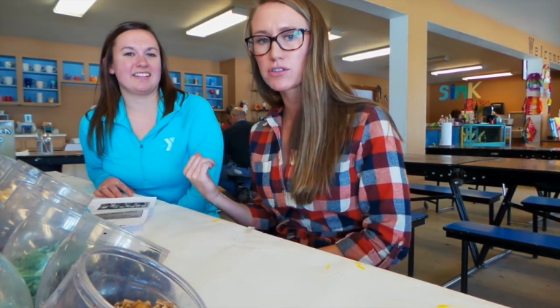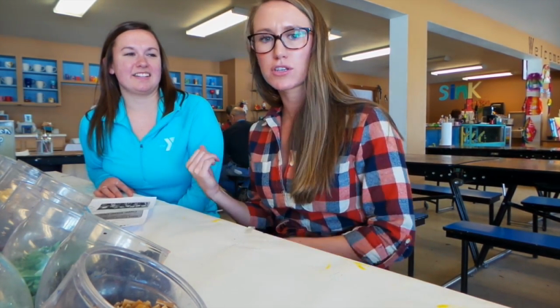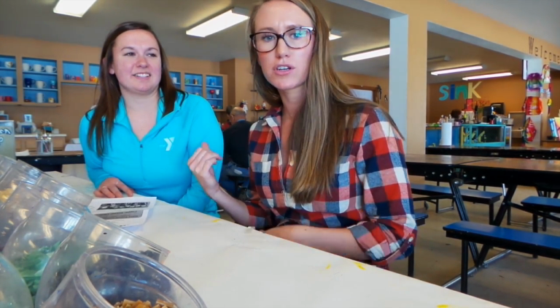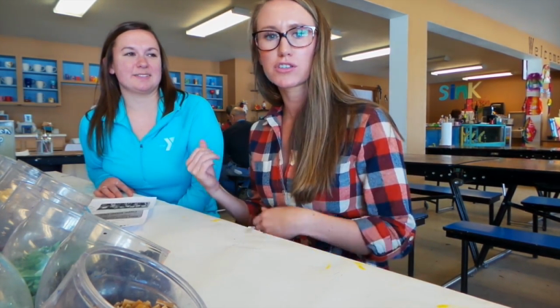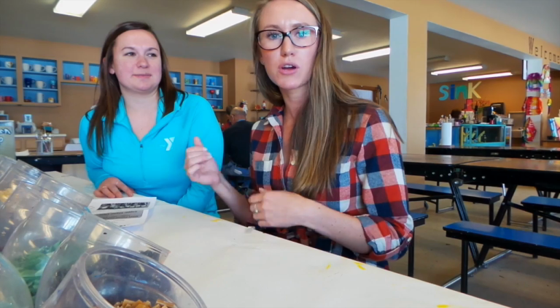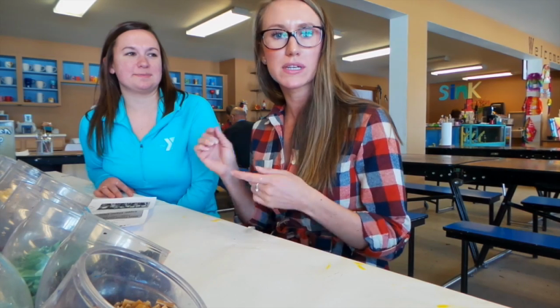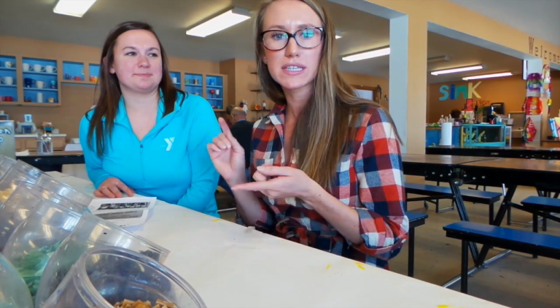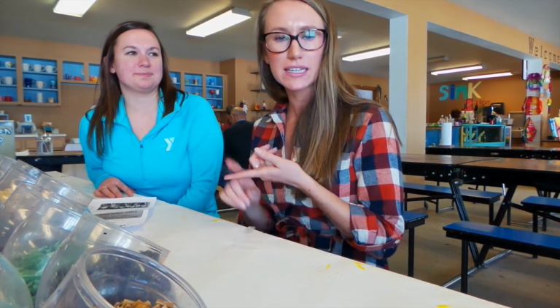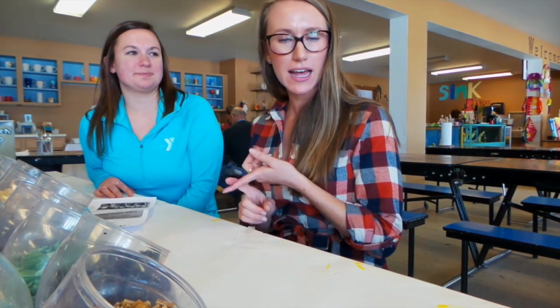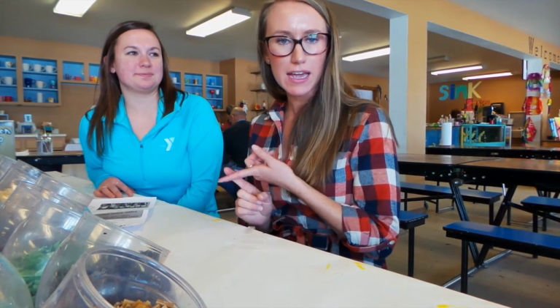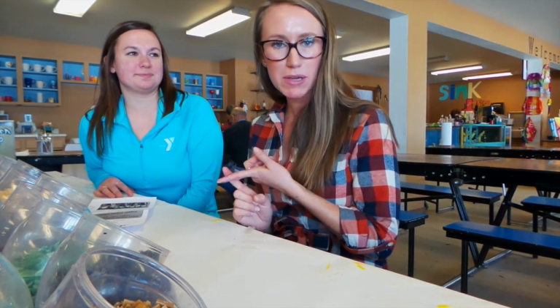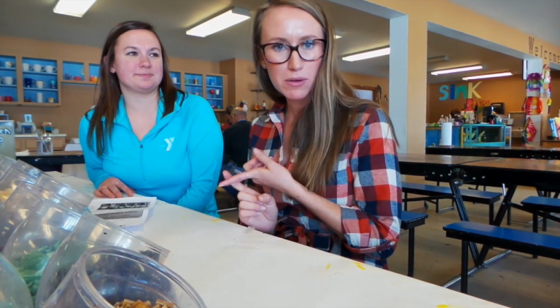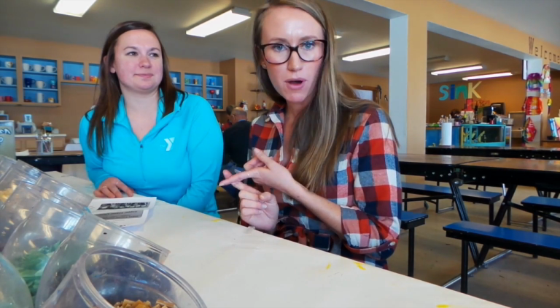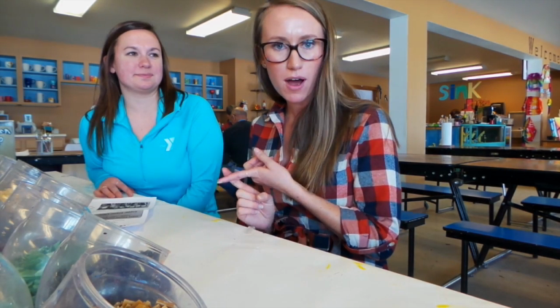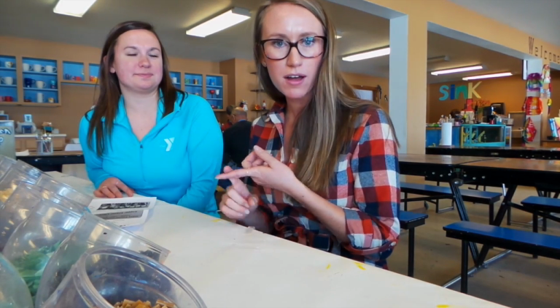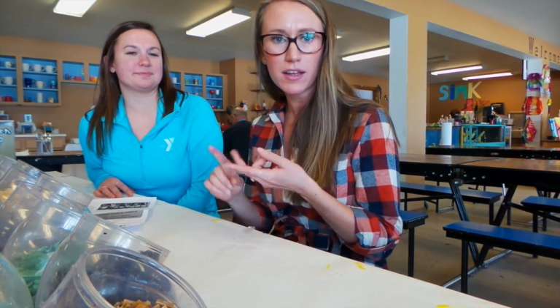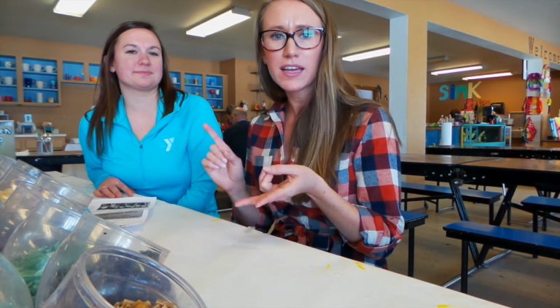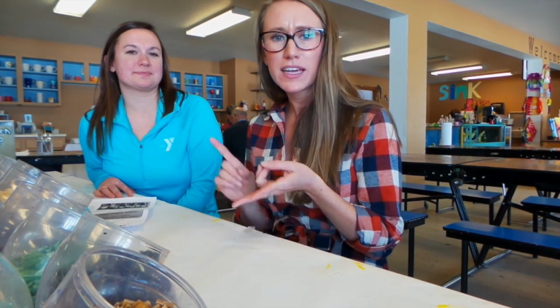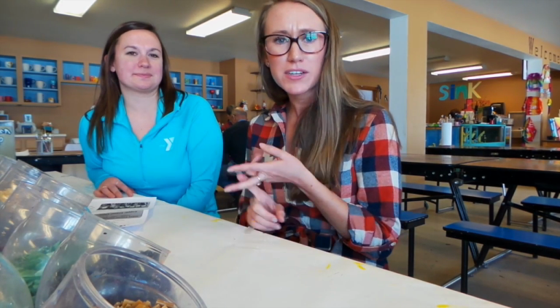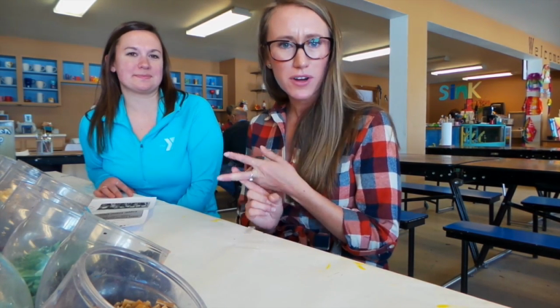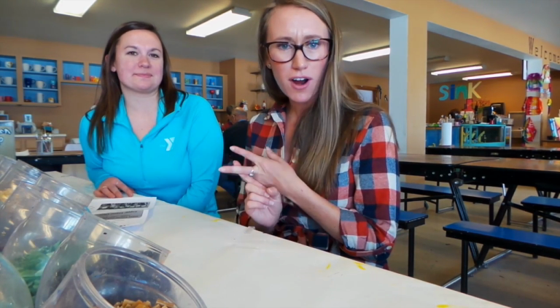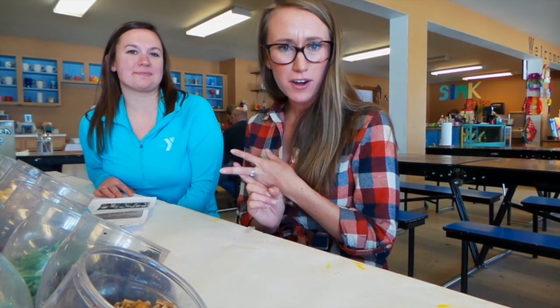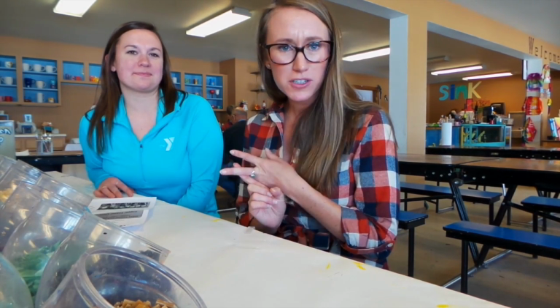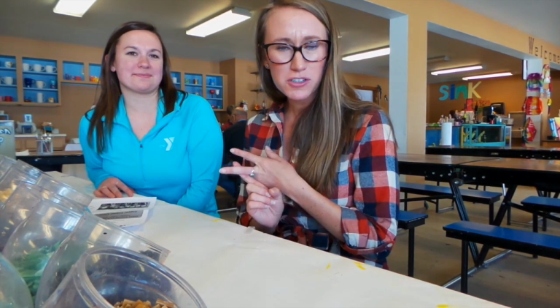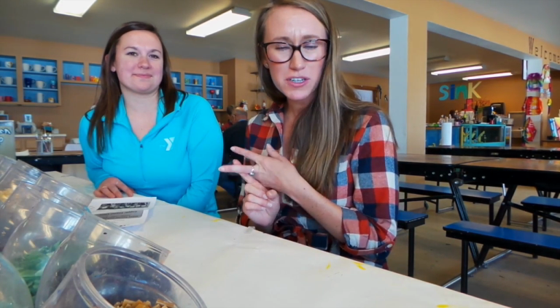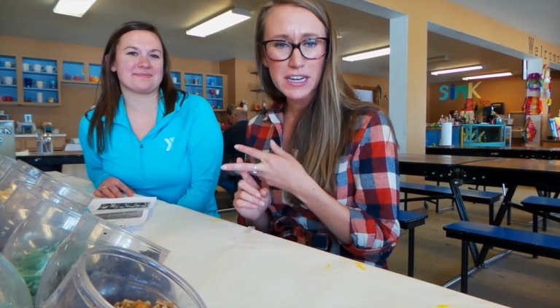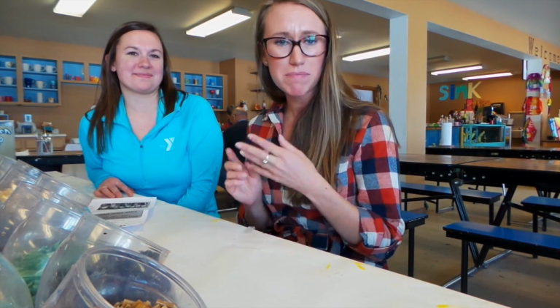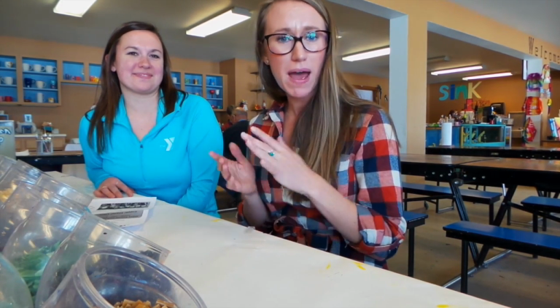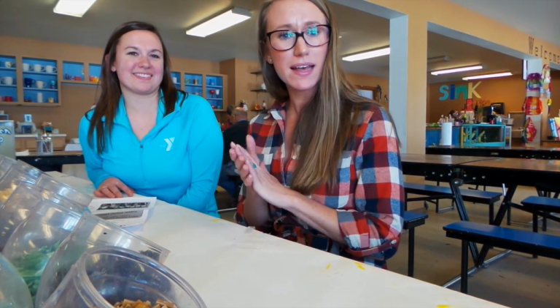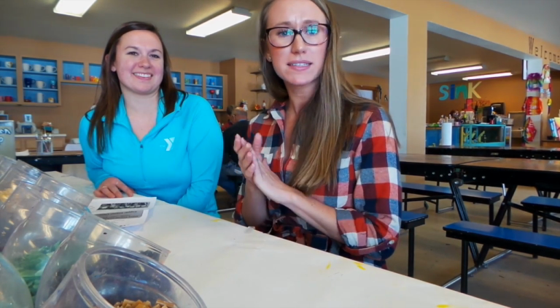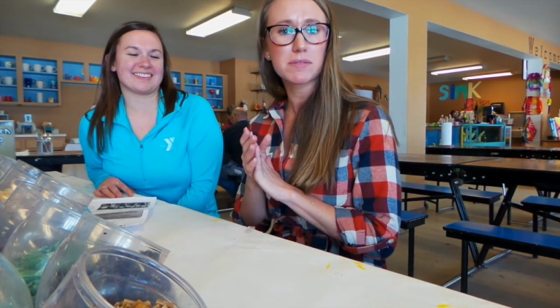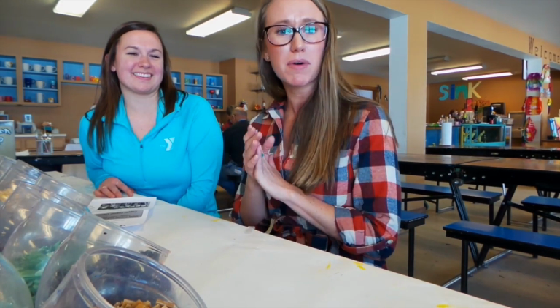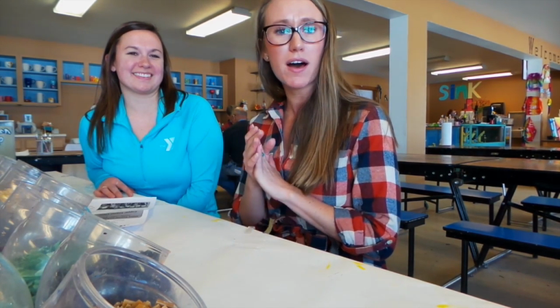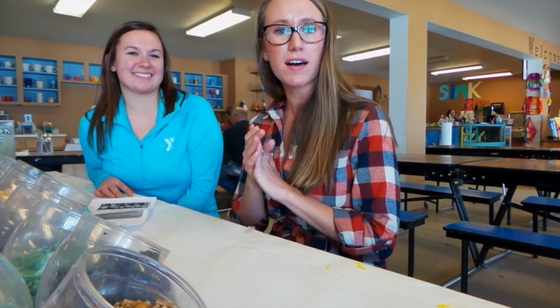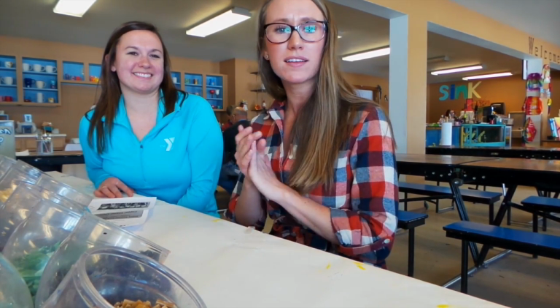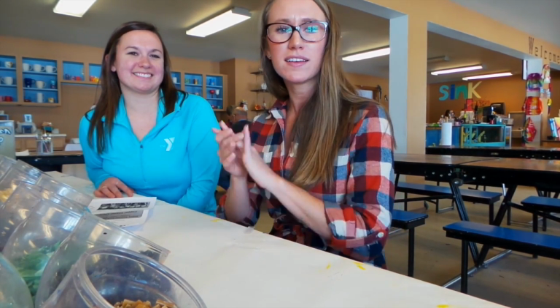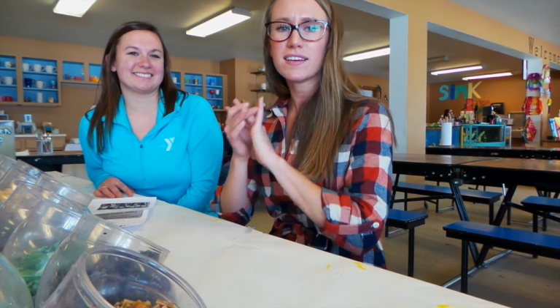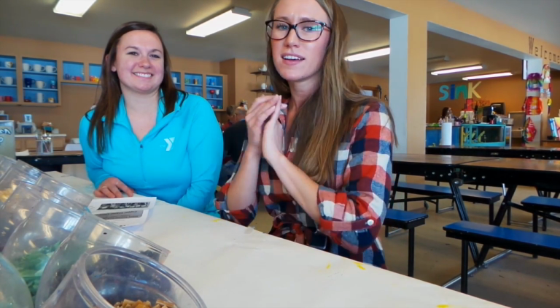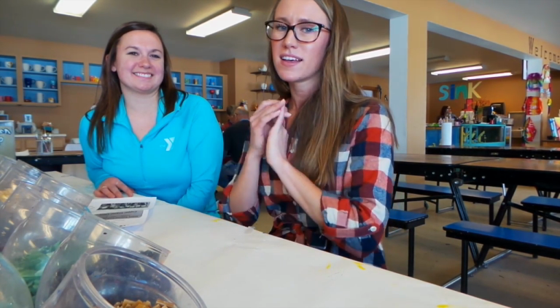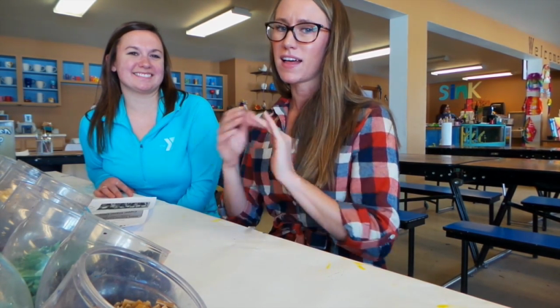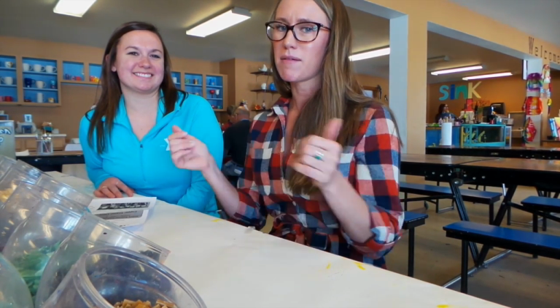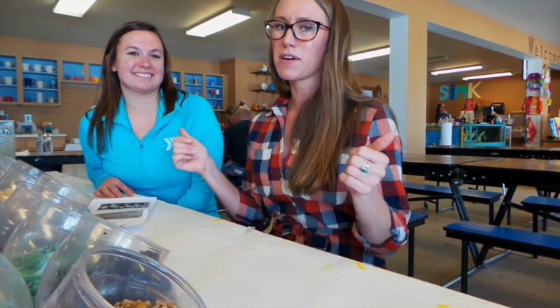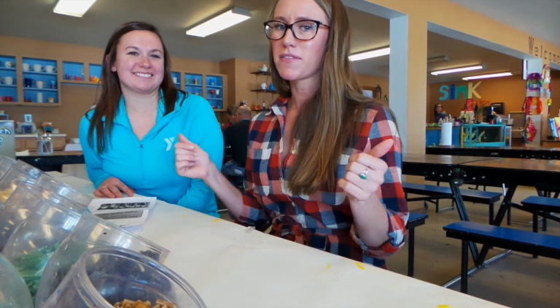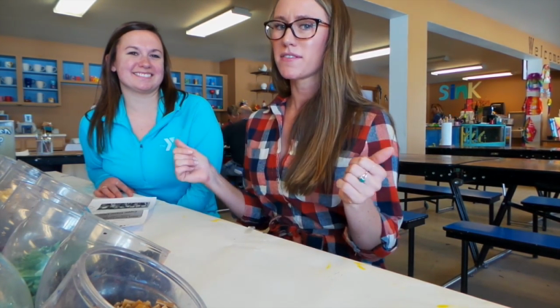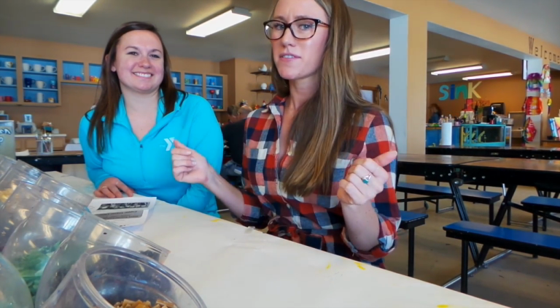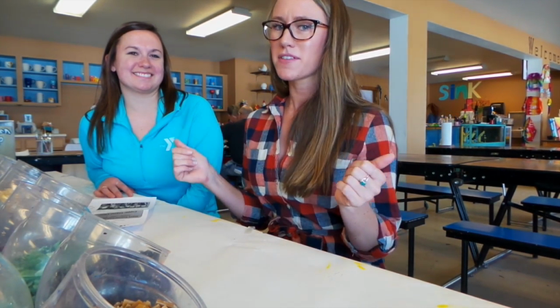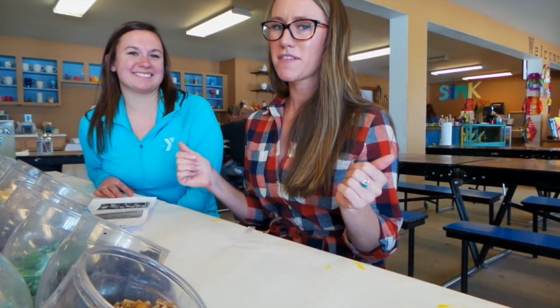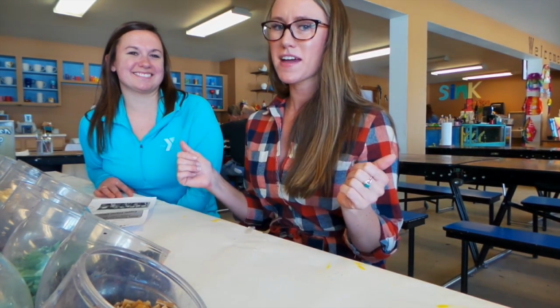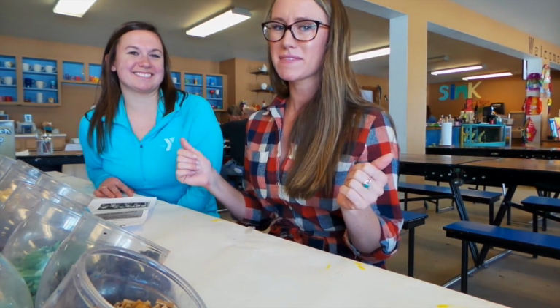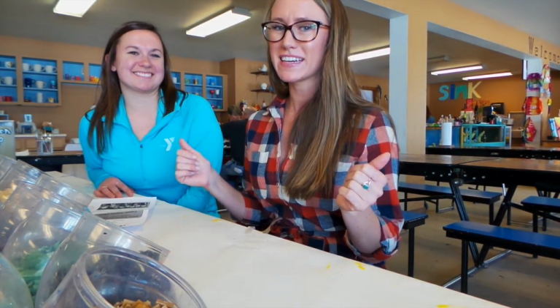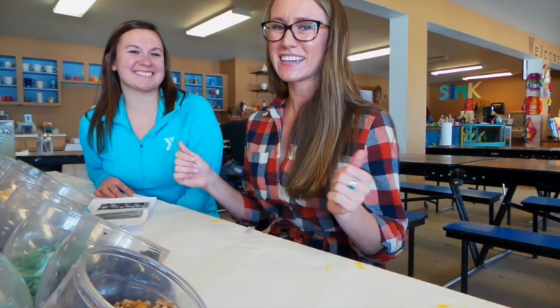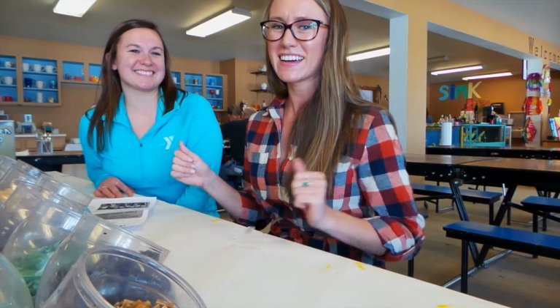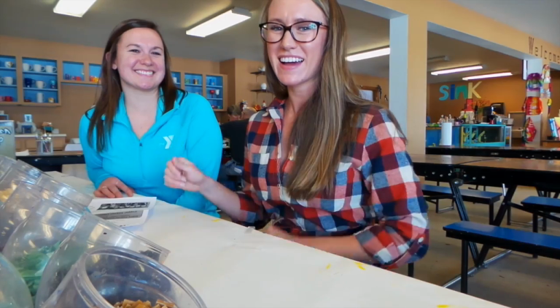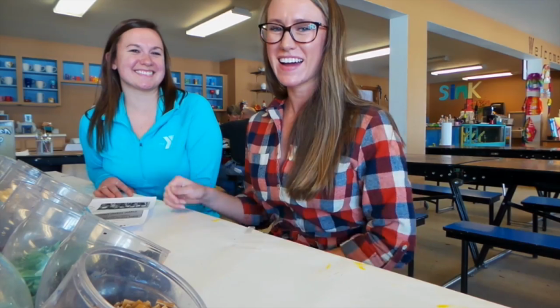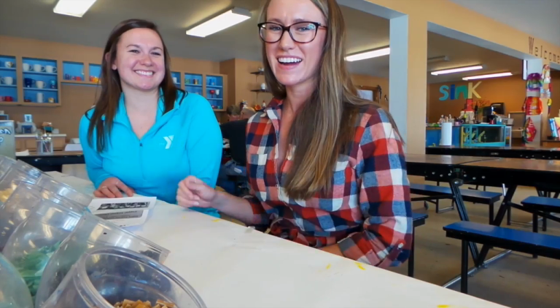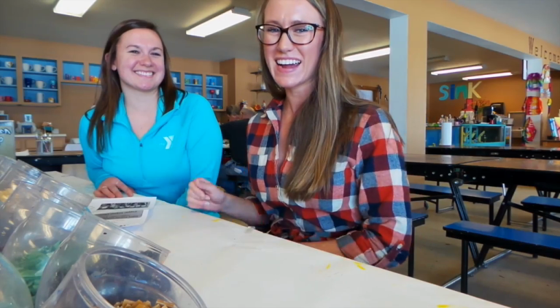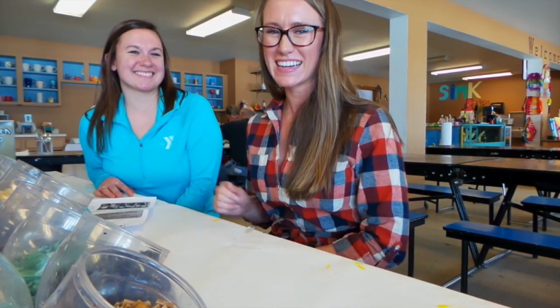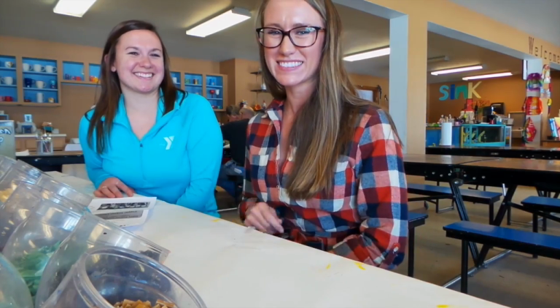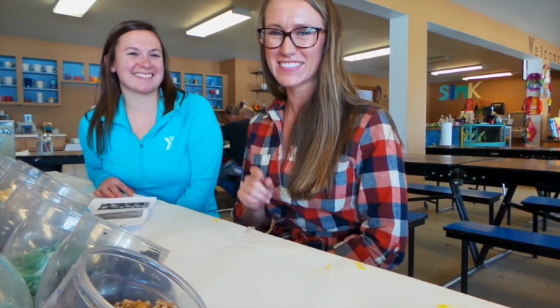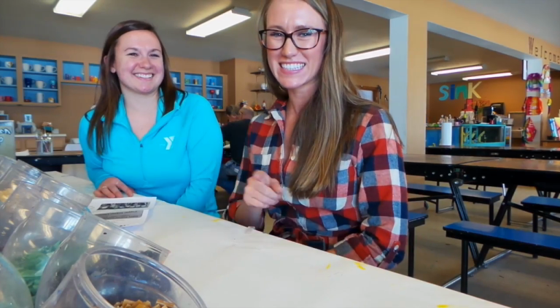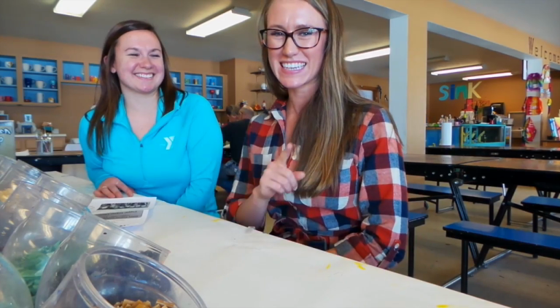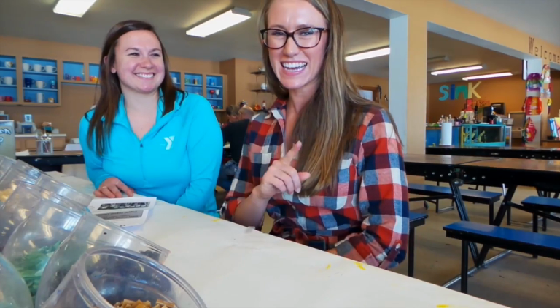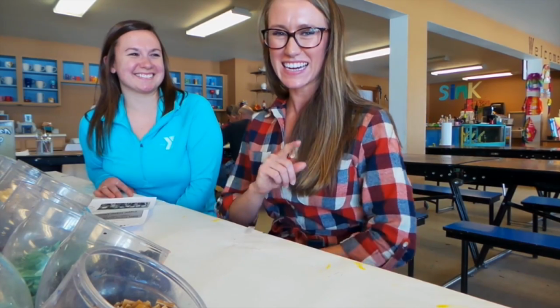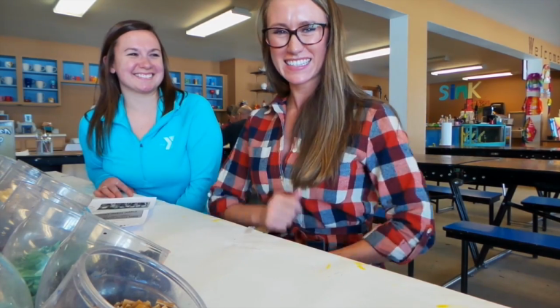Rachel's going to show us the climbing wall, indoor archery, basketball, and a lot more fun for the family. We'll see you there.